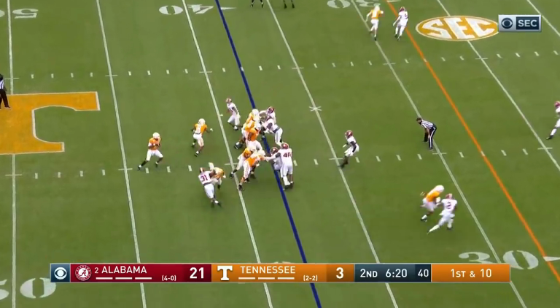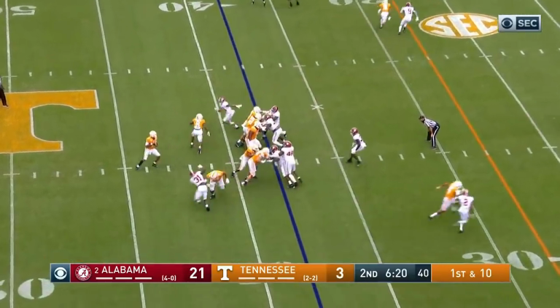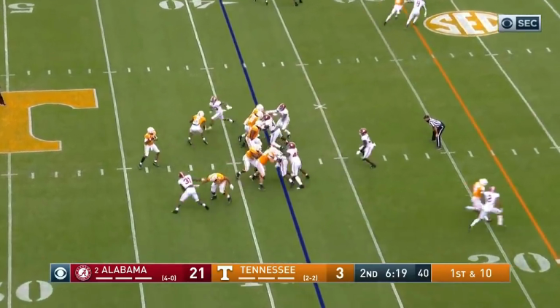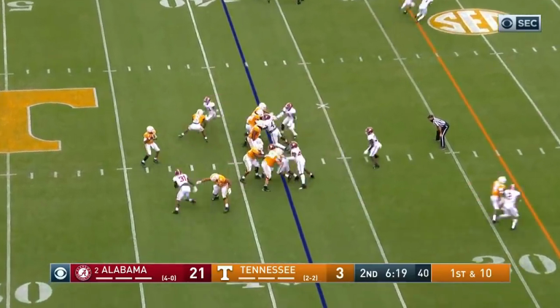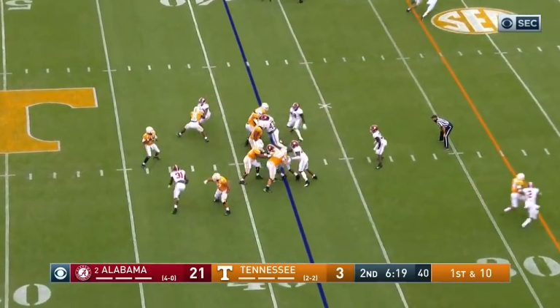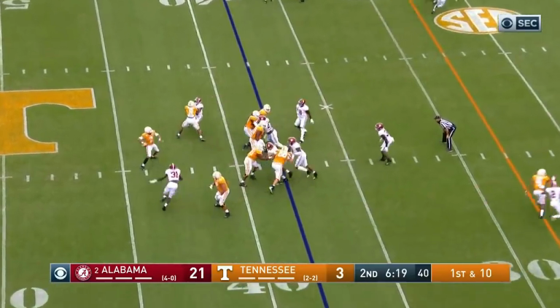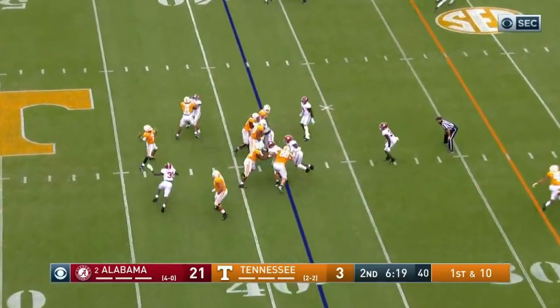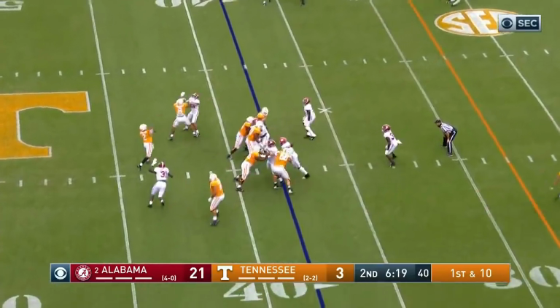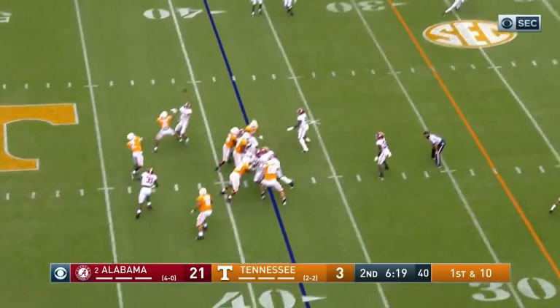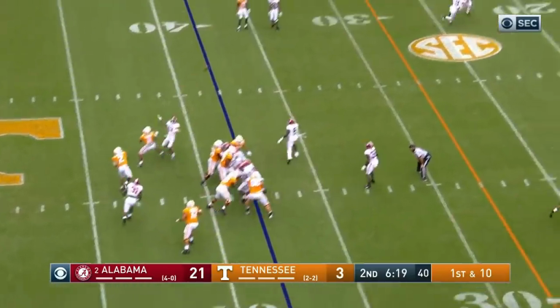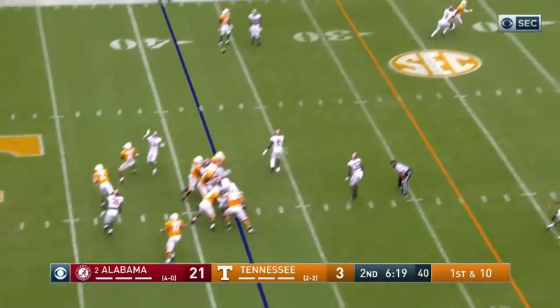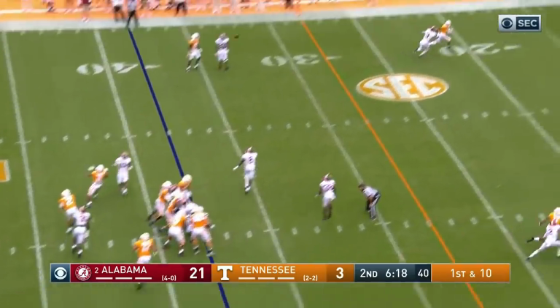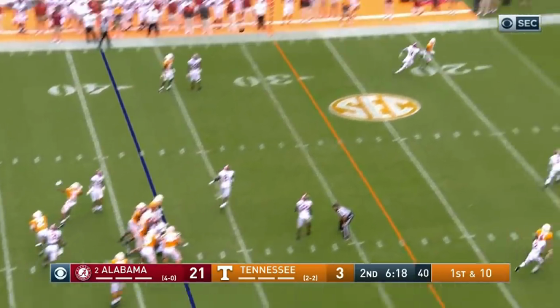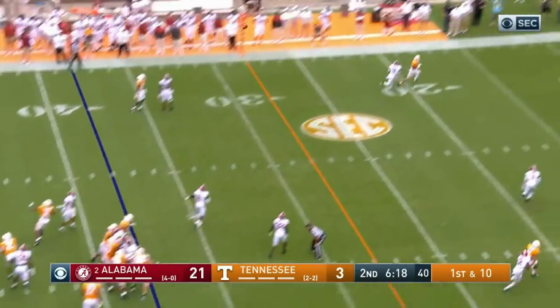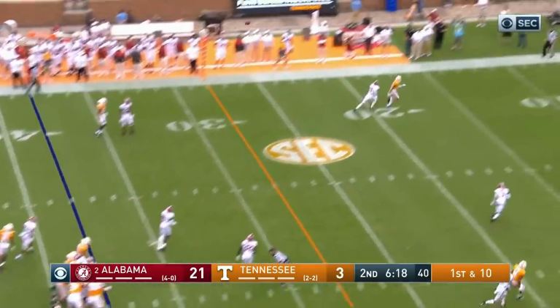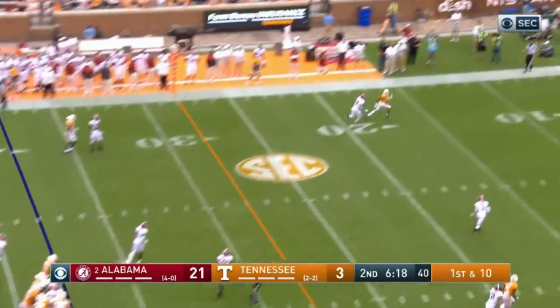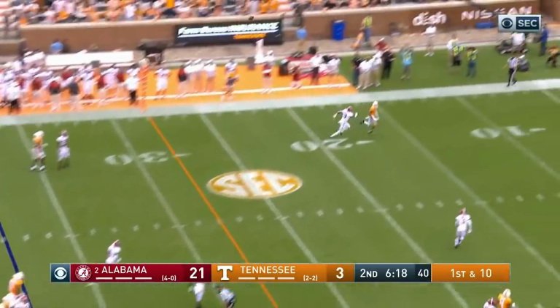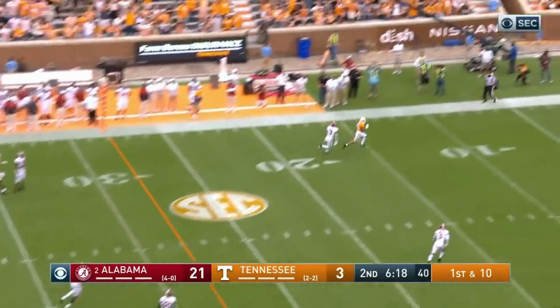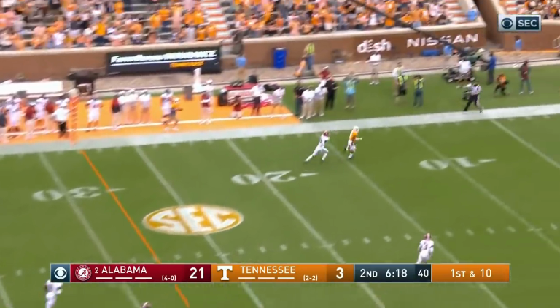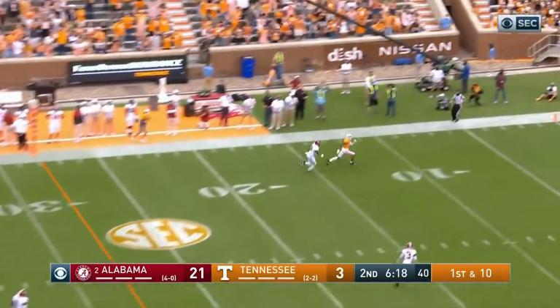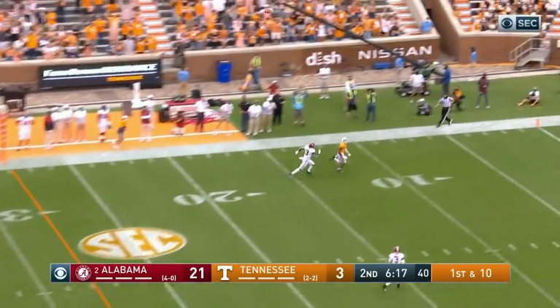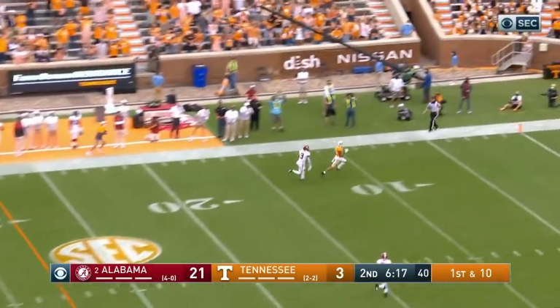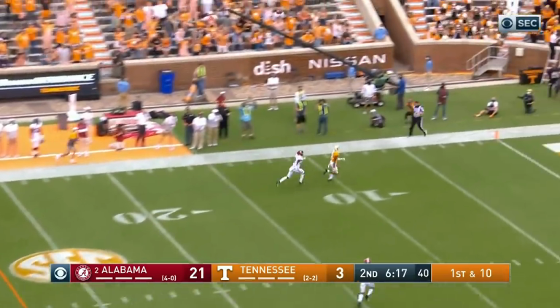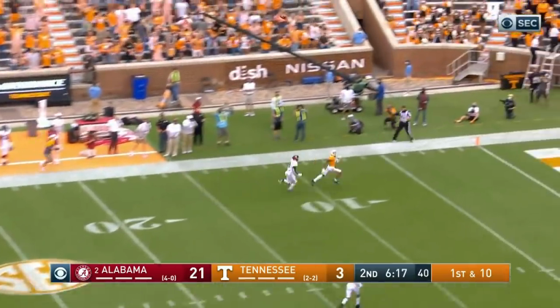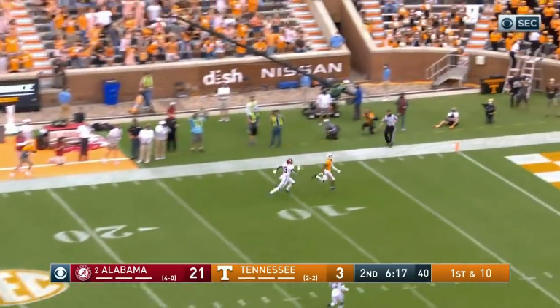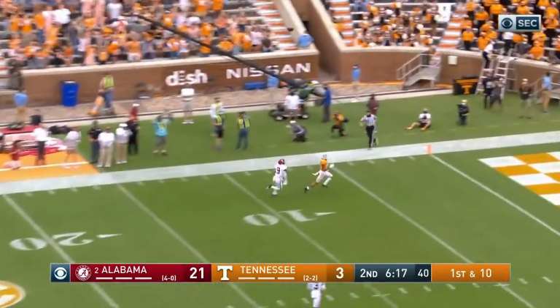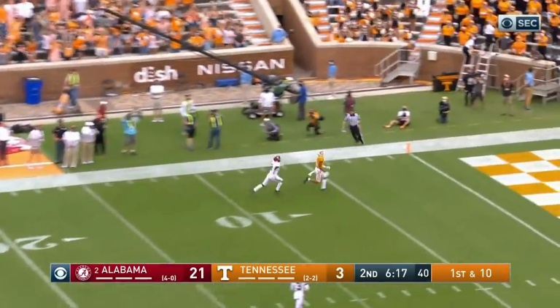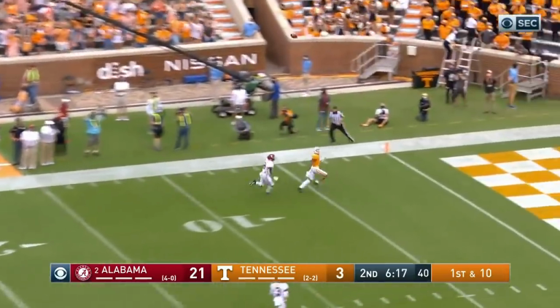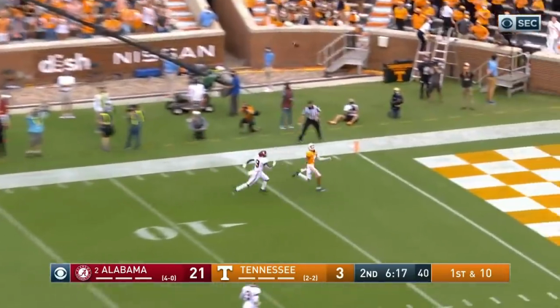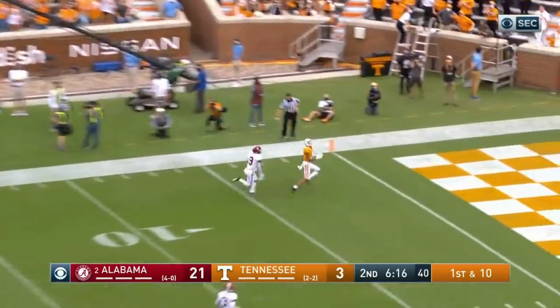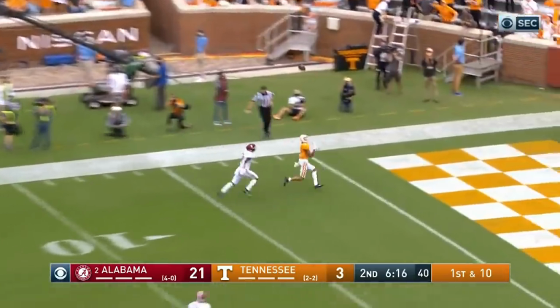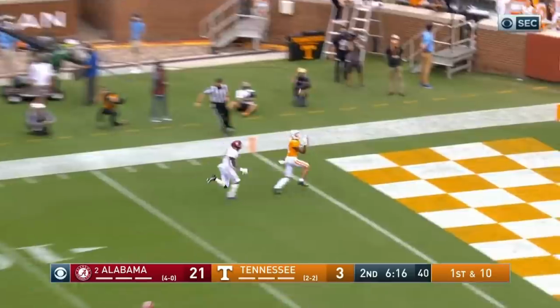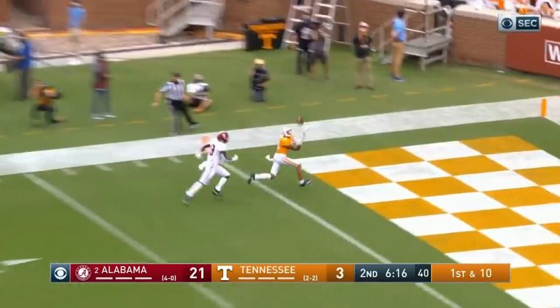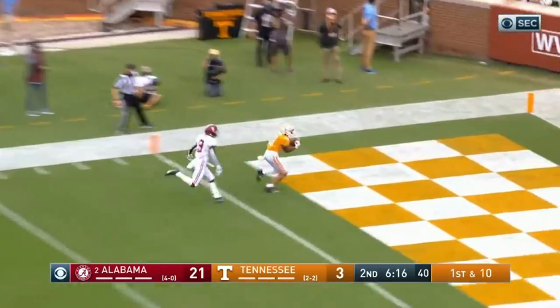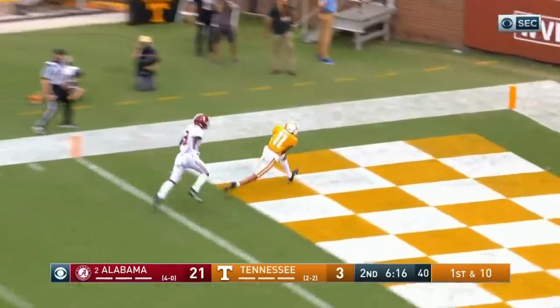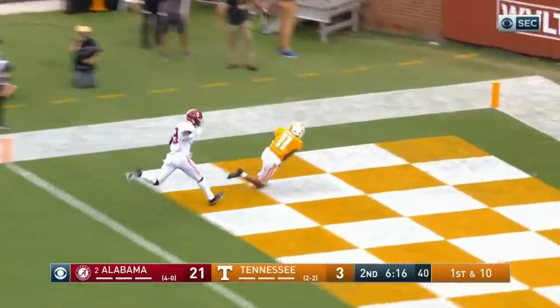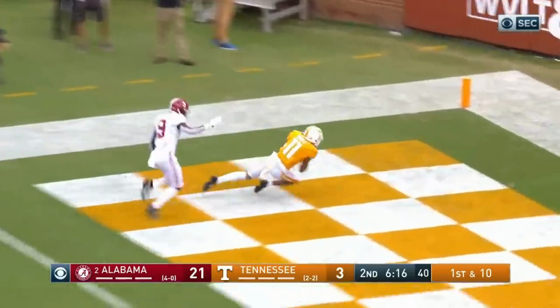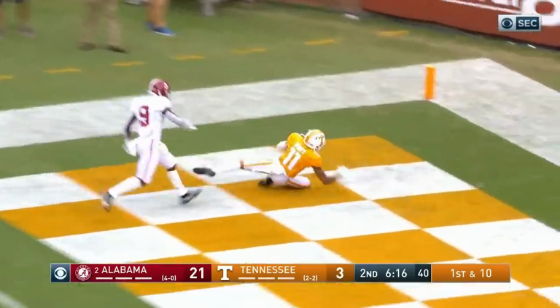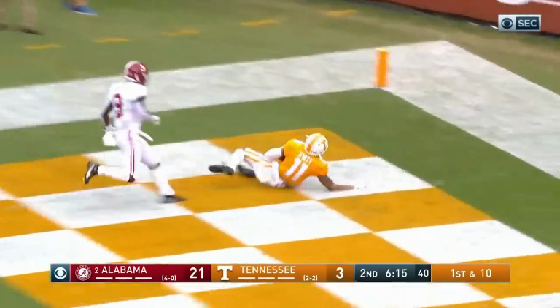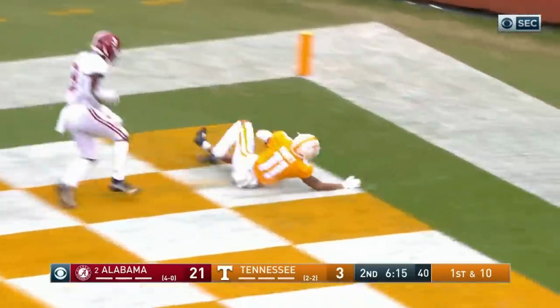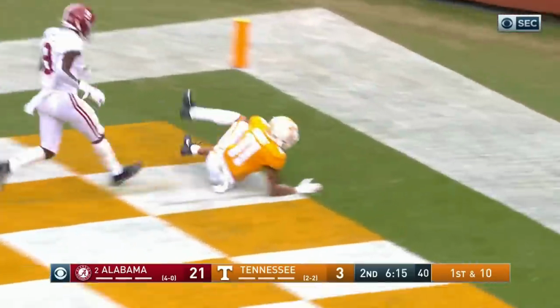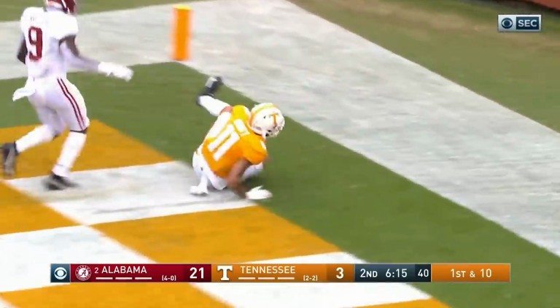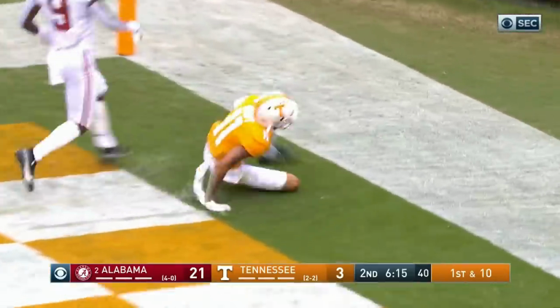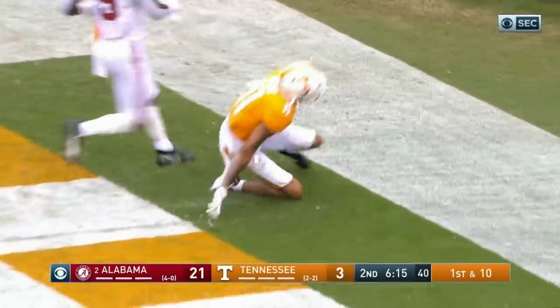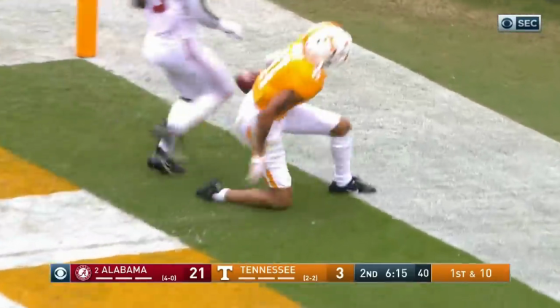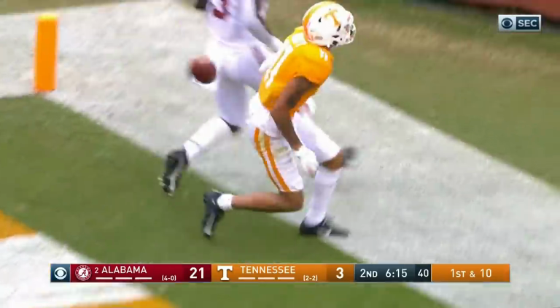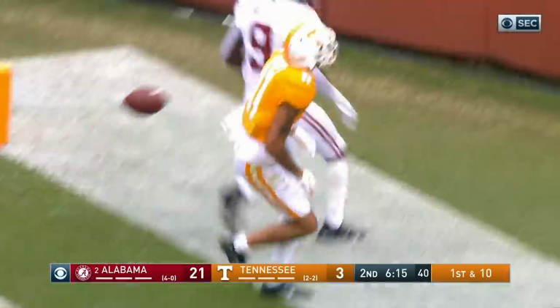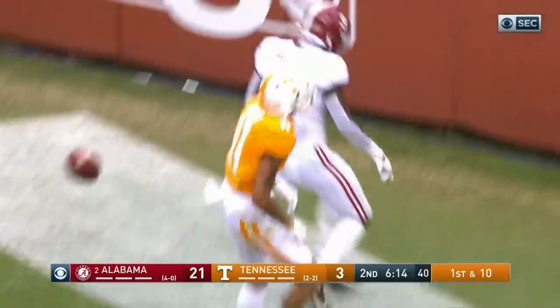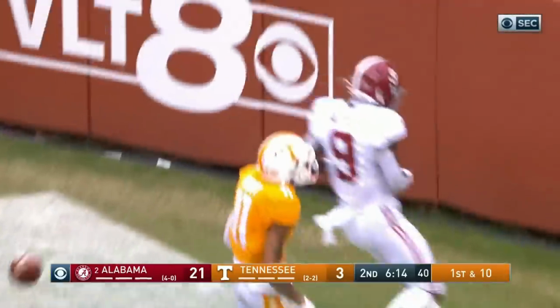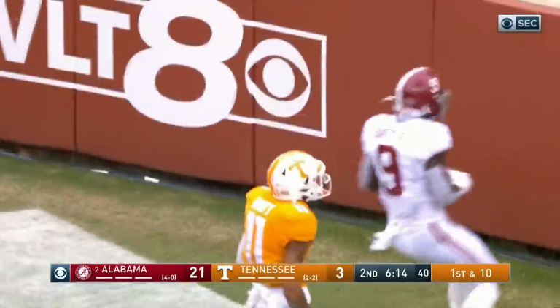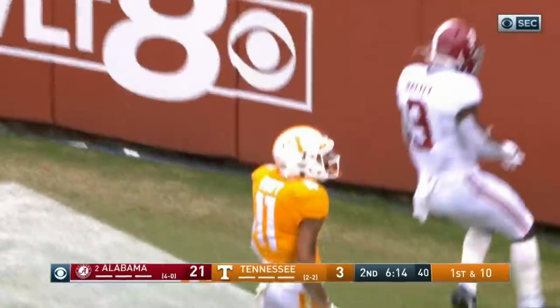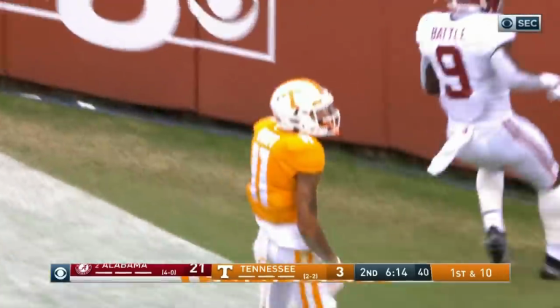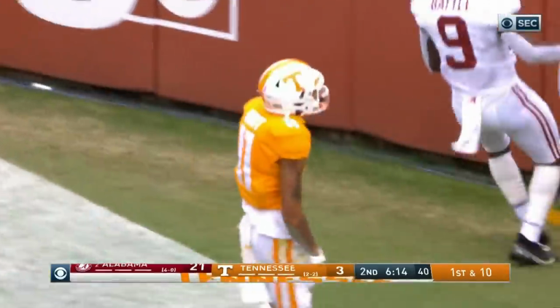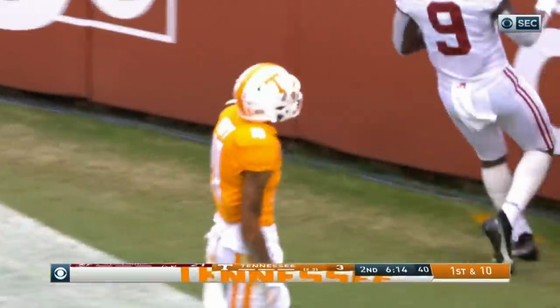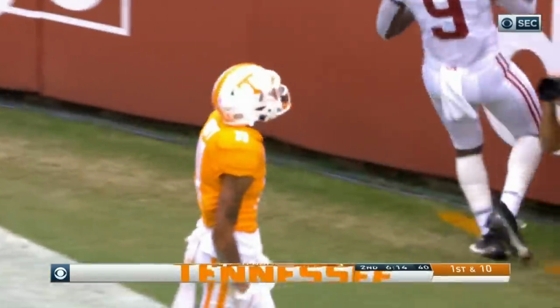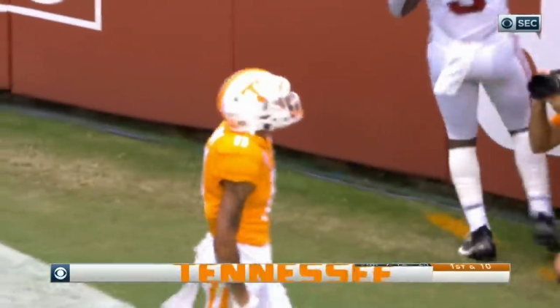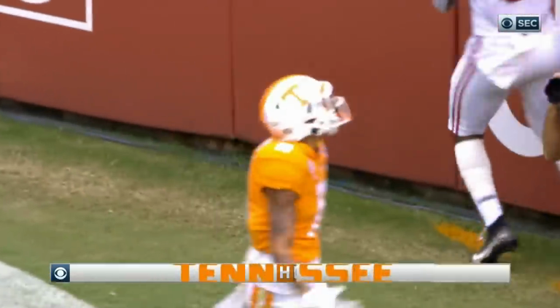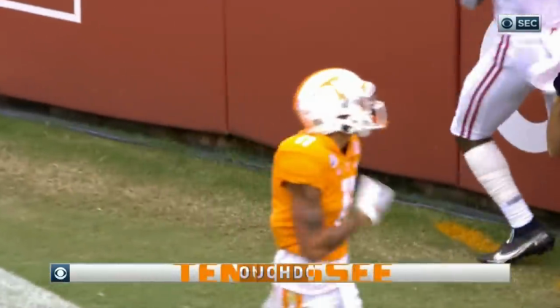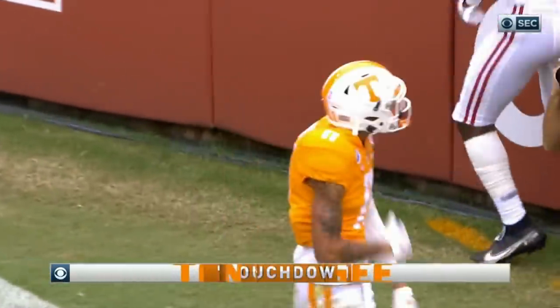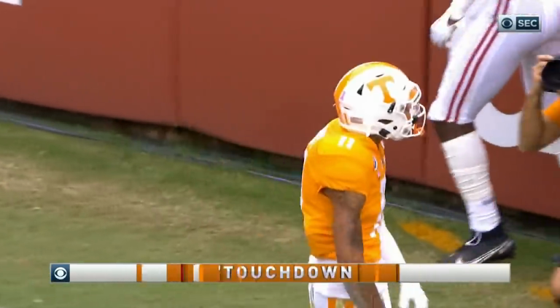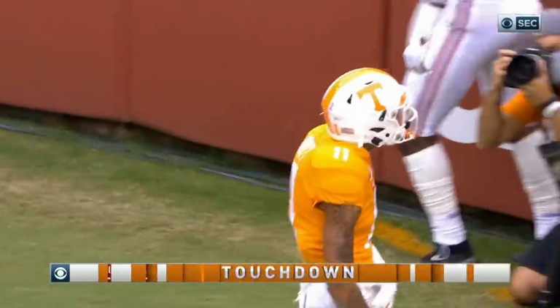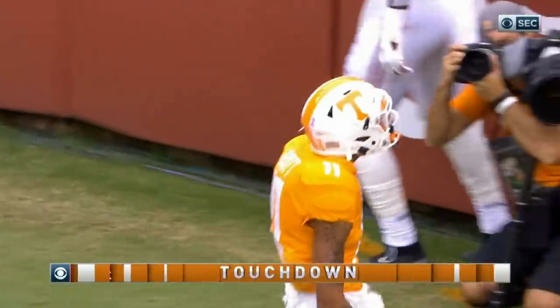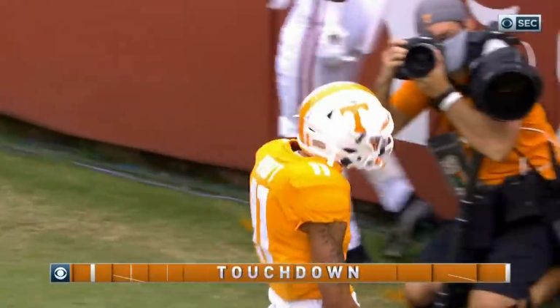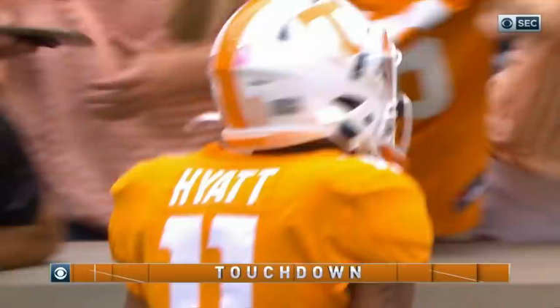Play action. Garantano going deep again — got a man! Touchdown! Tennessee! Jalen Hyatt!